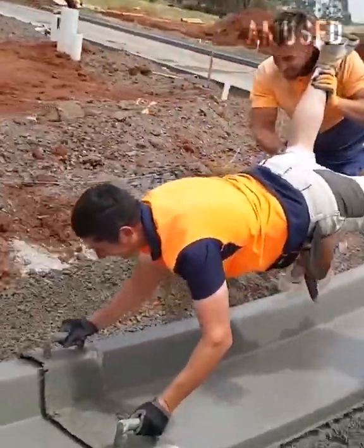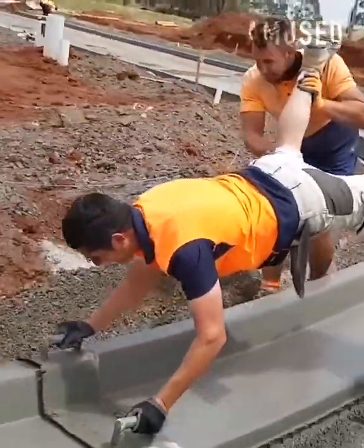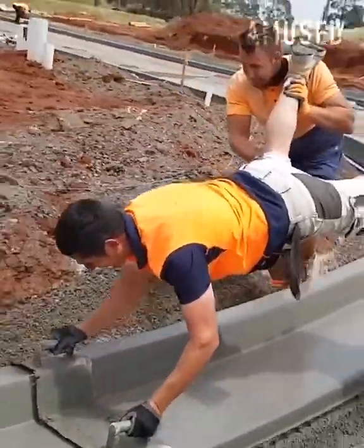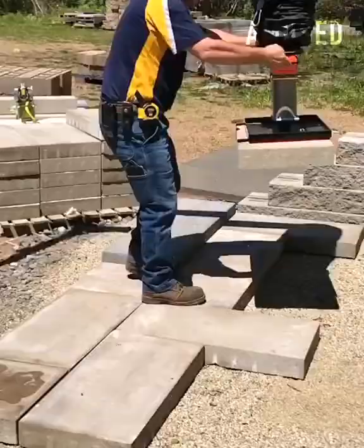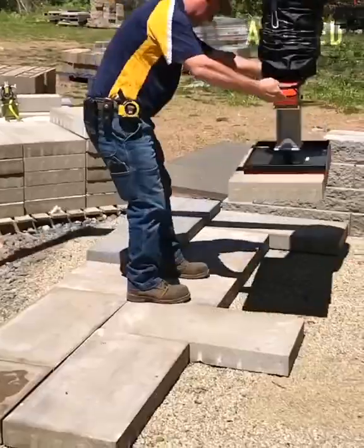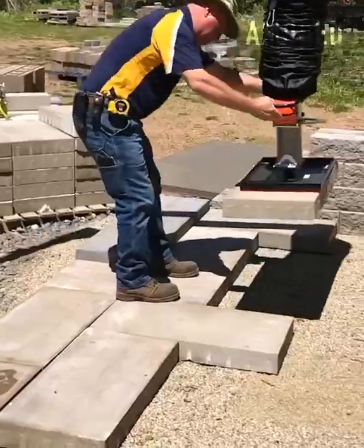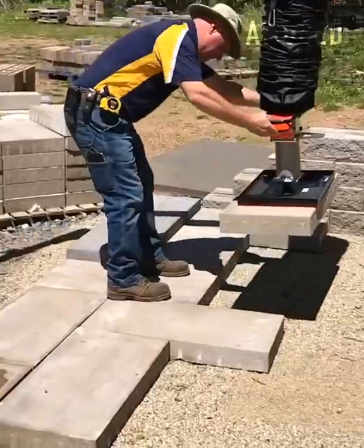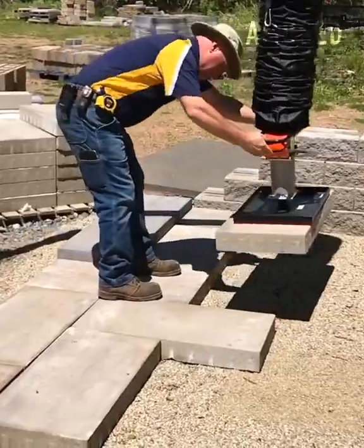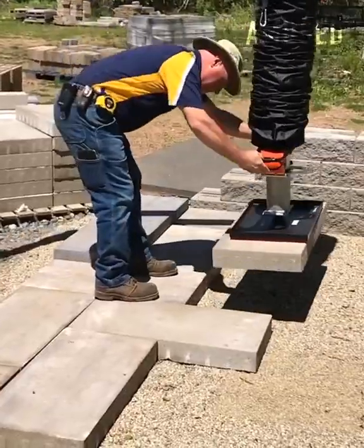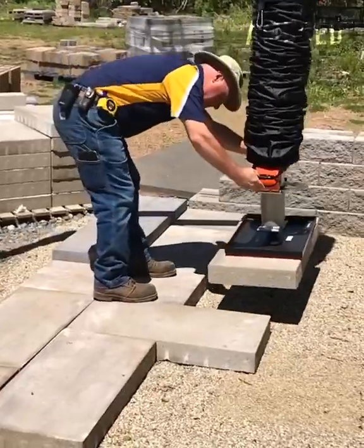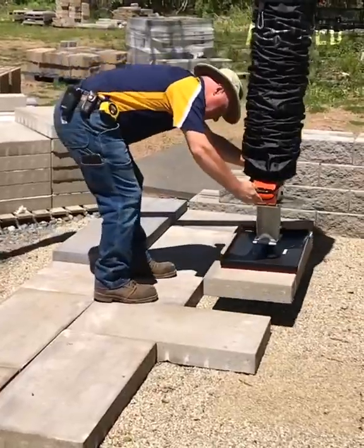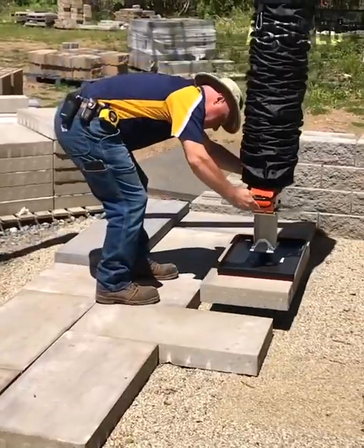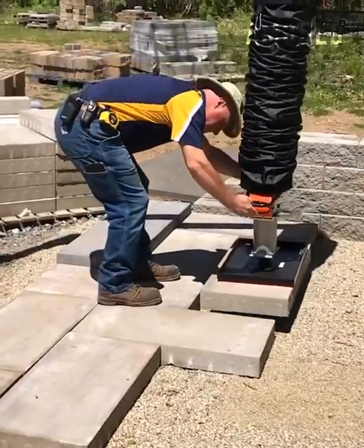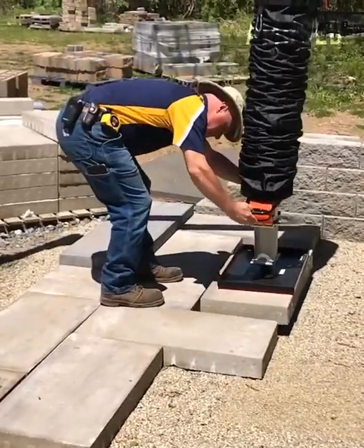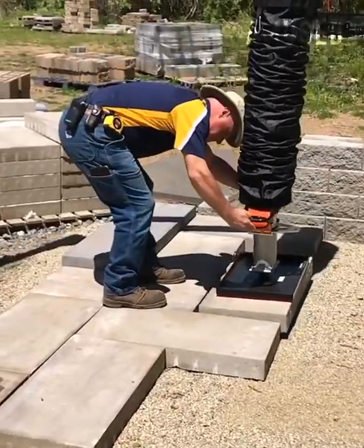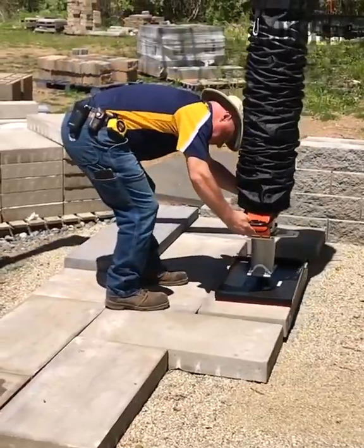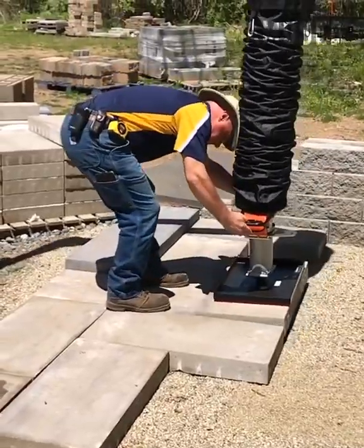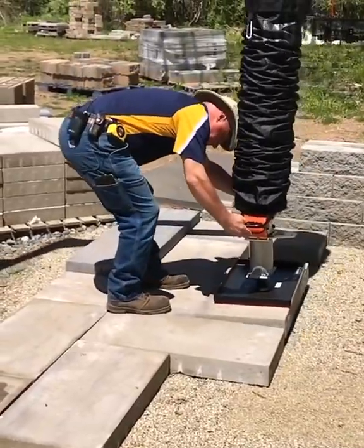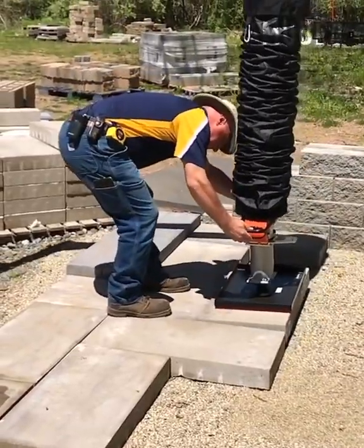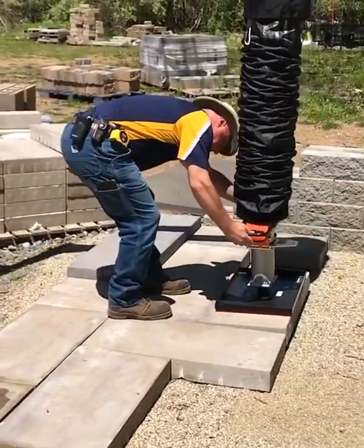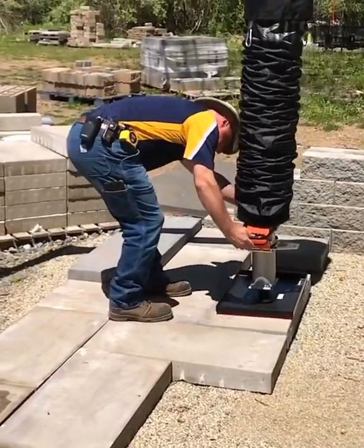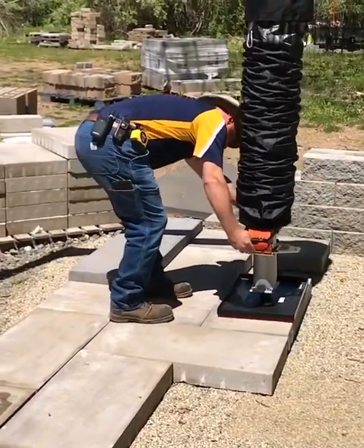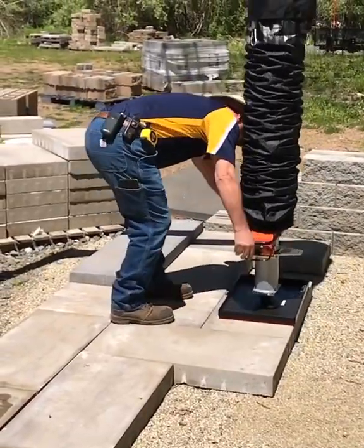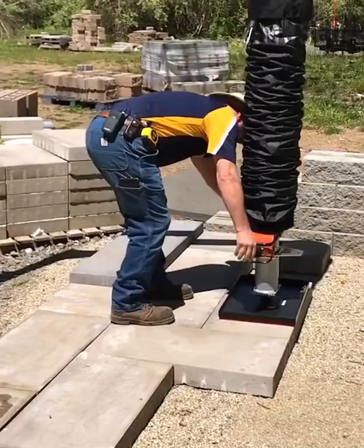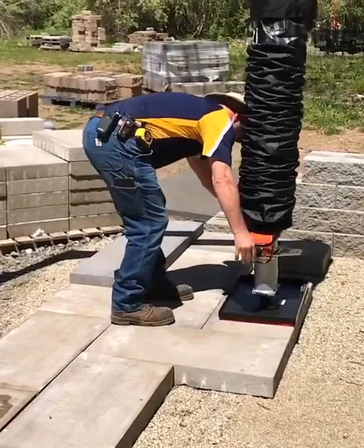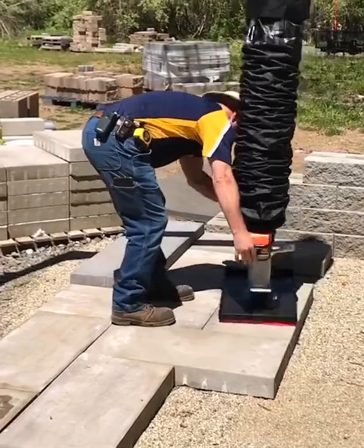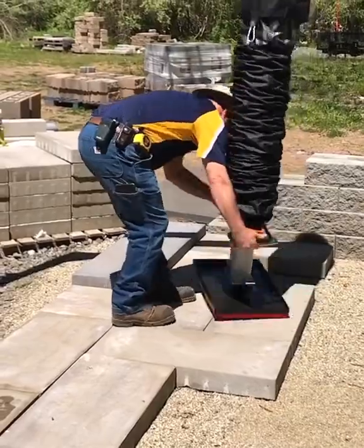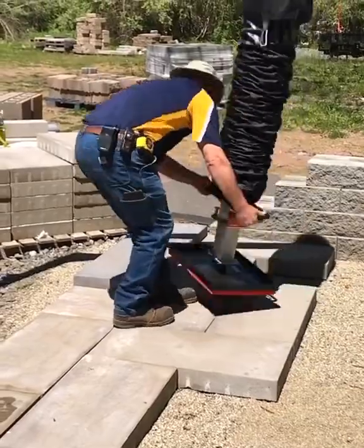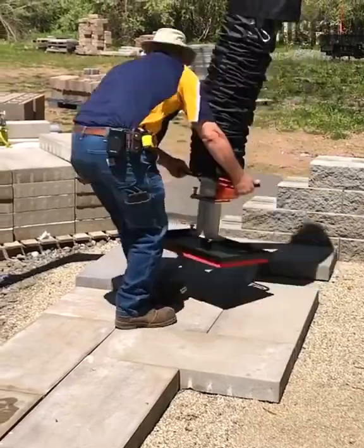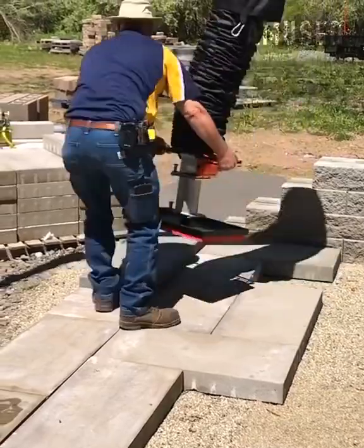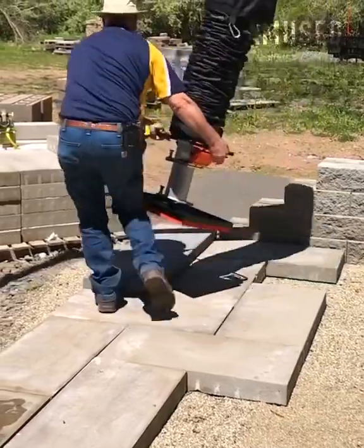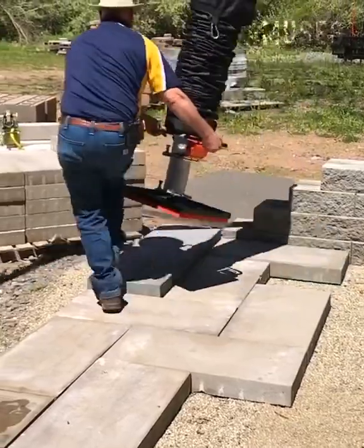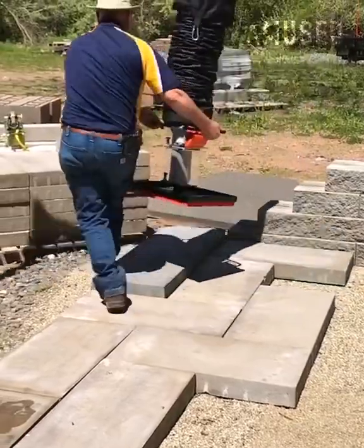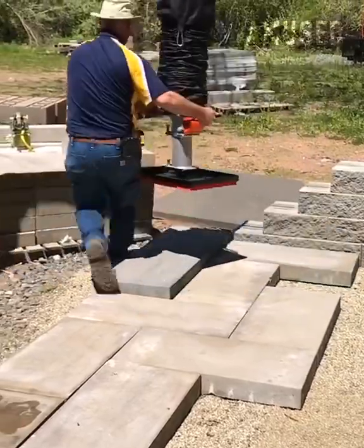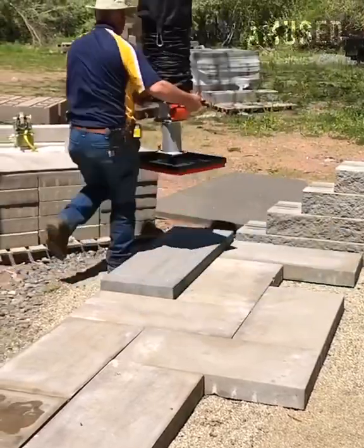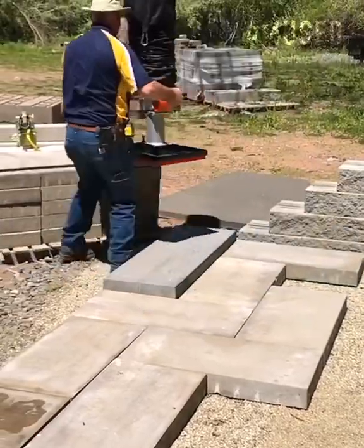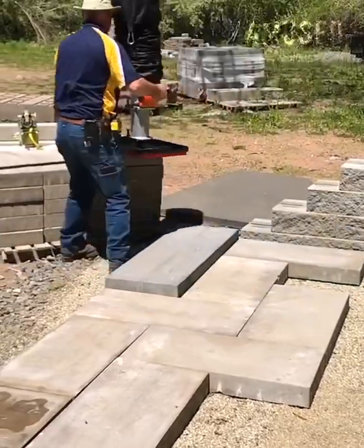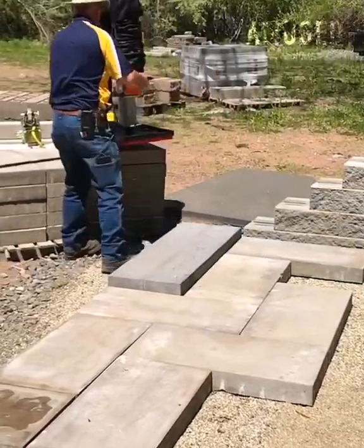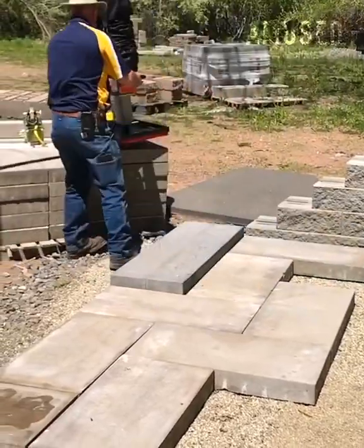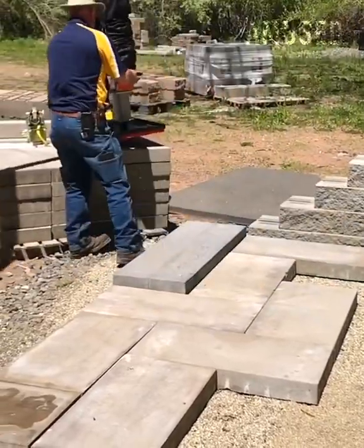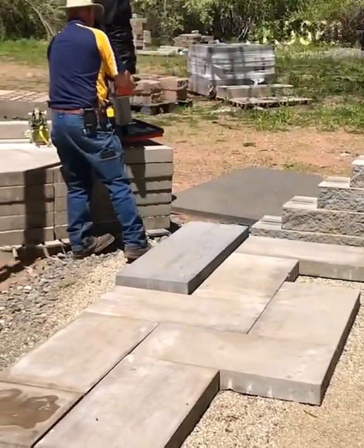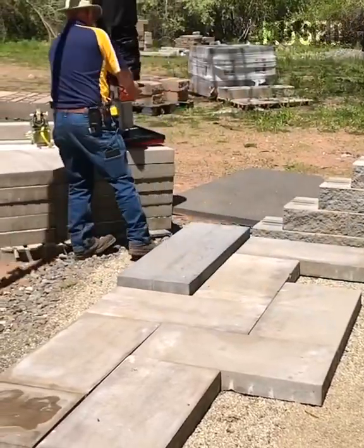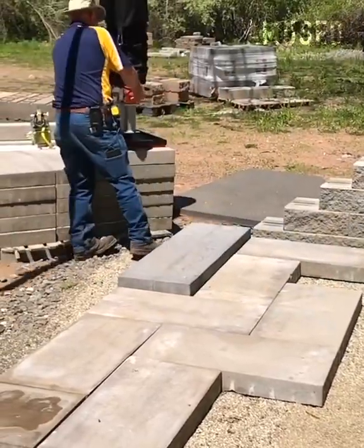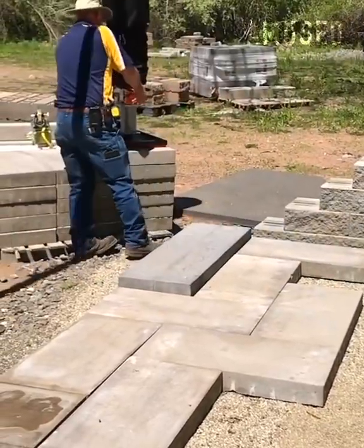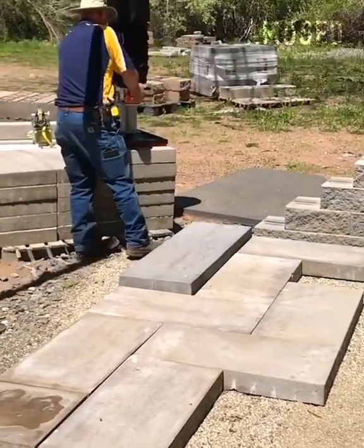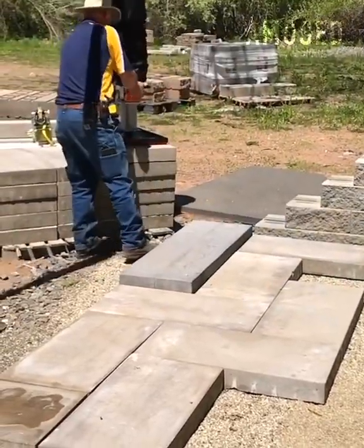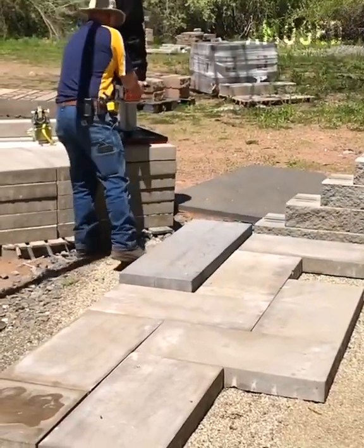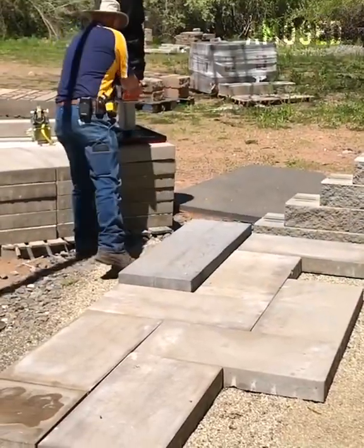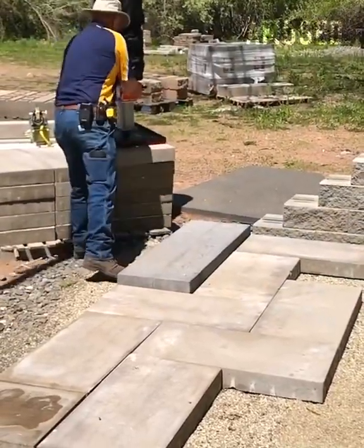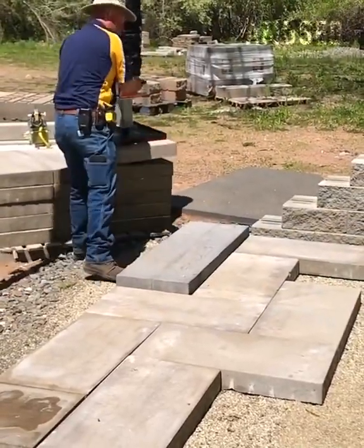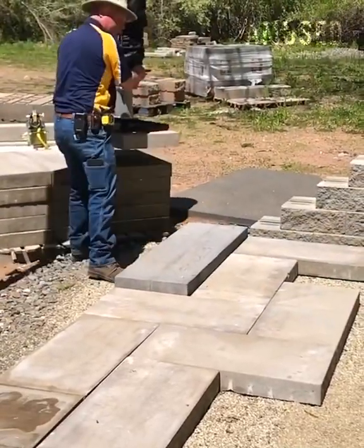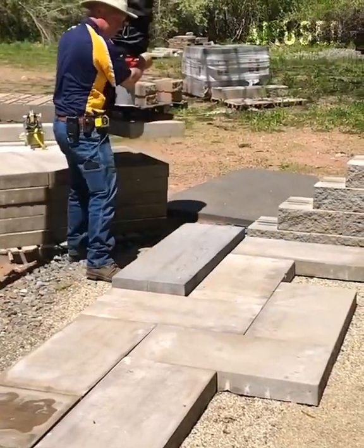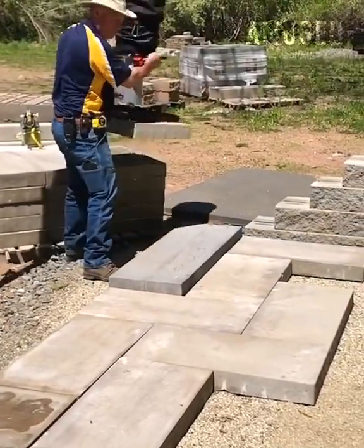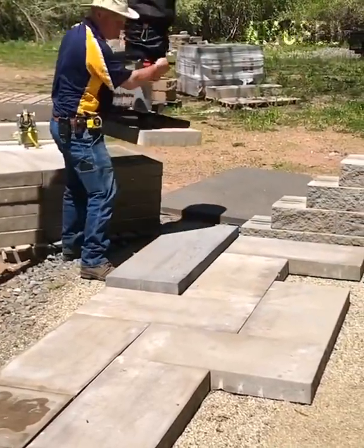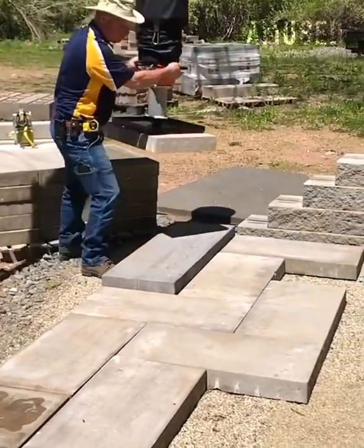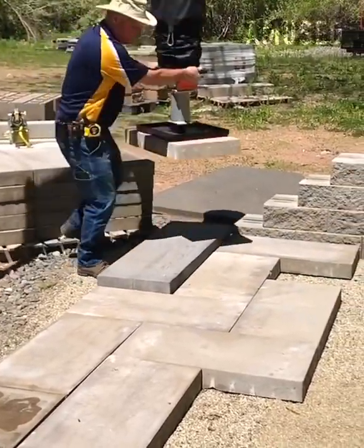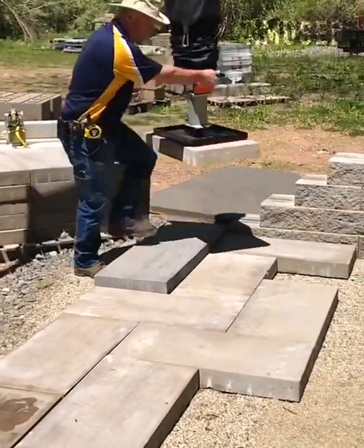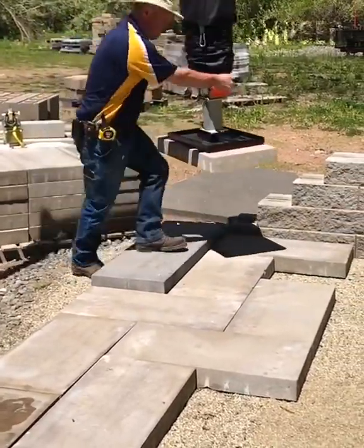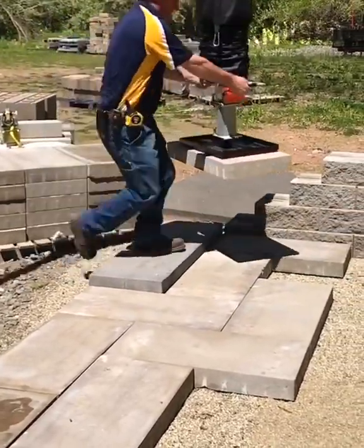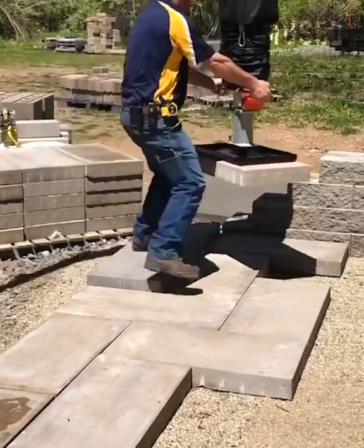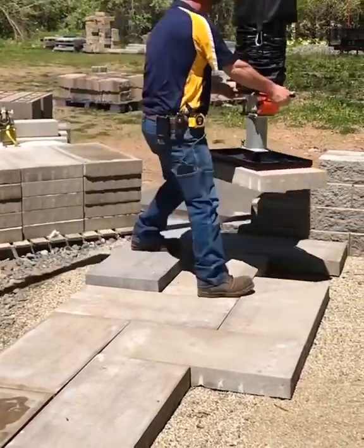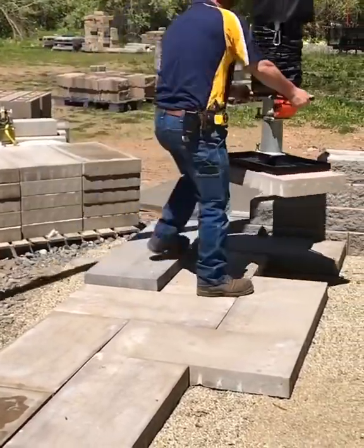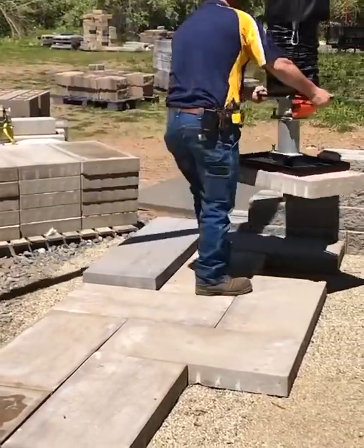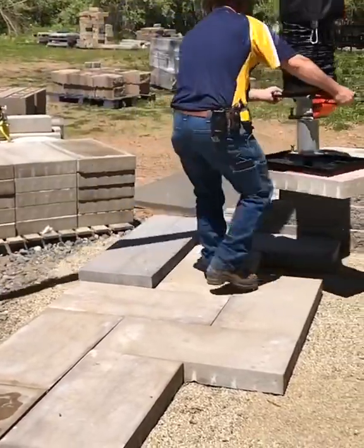Watch this guy effortlessly move heavy concrete slabs using a vacuum pavement lifter with an adjustable arm.